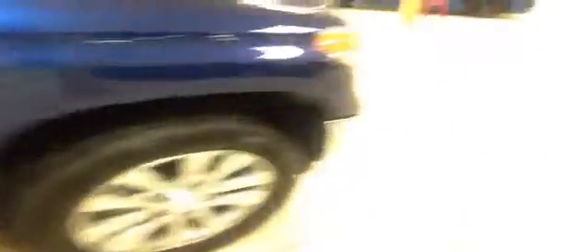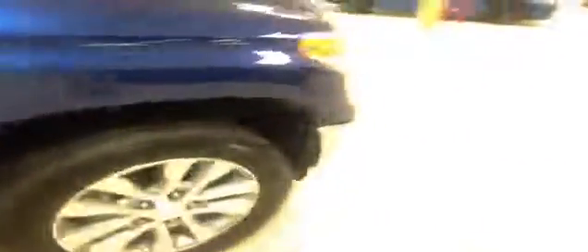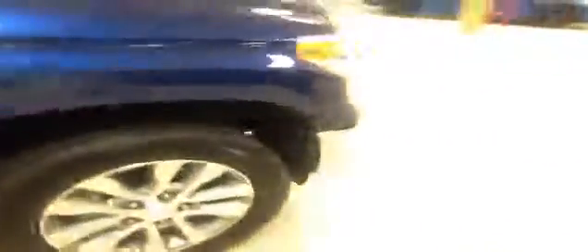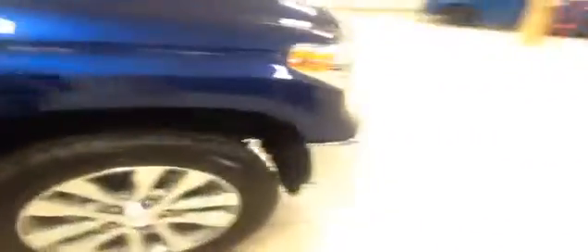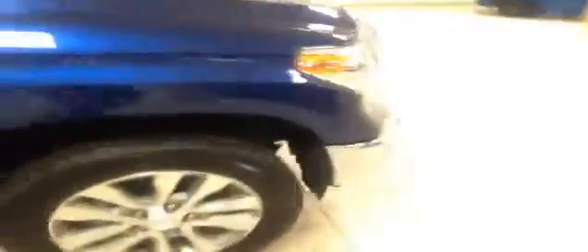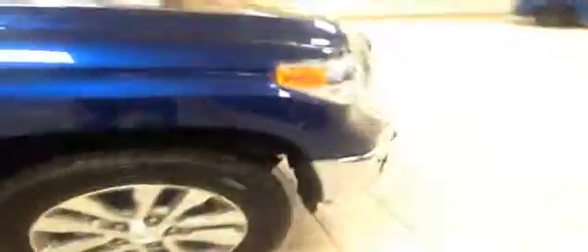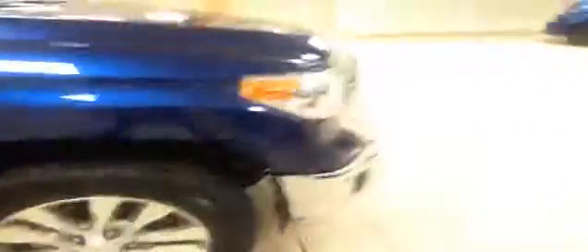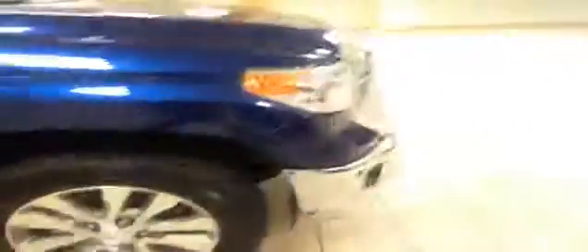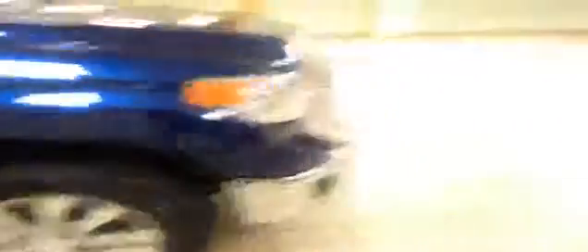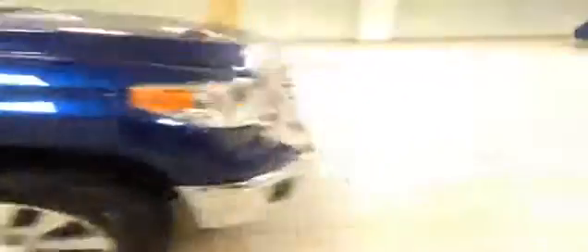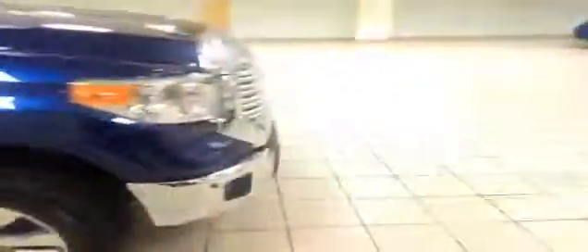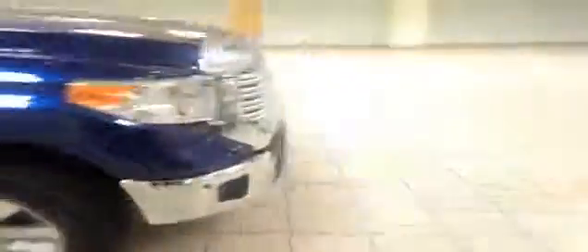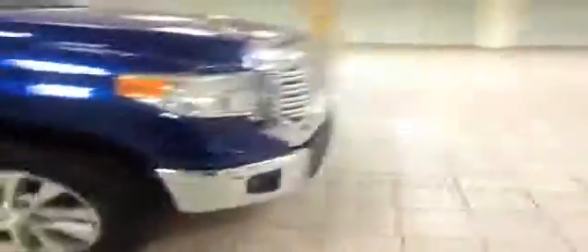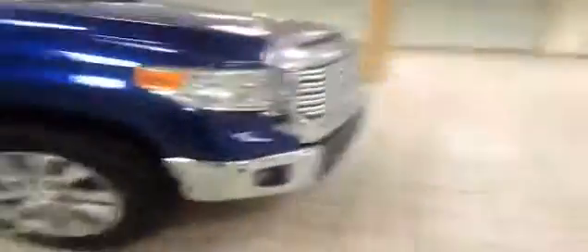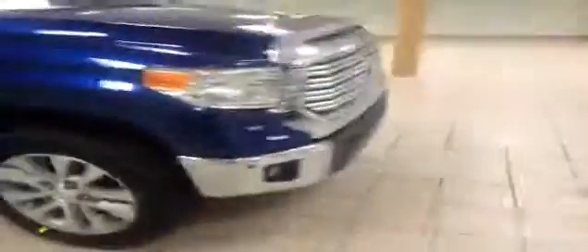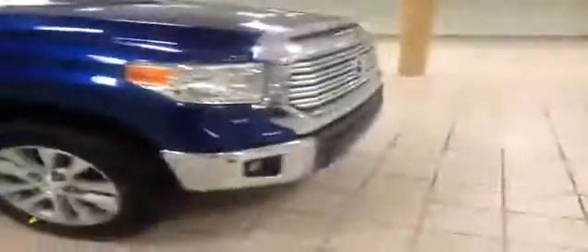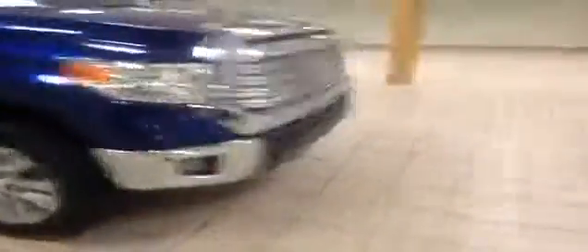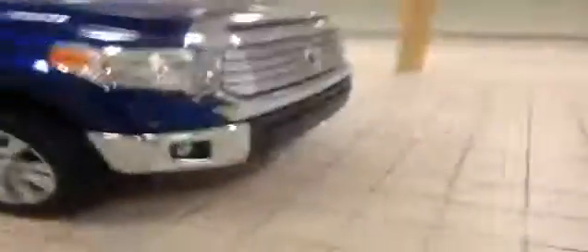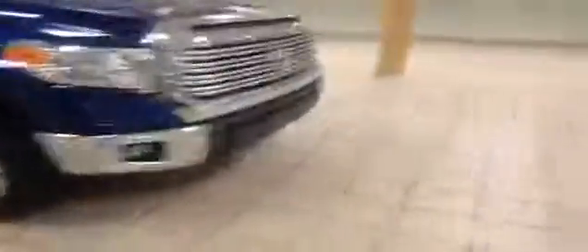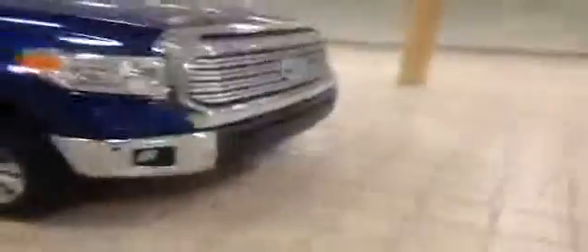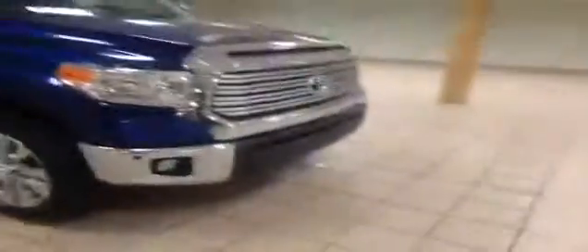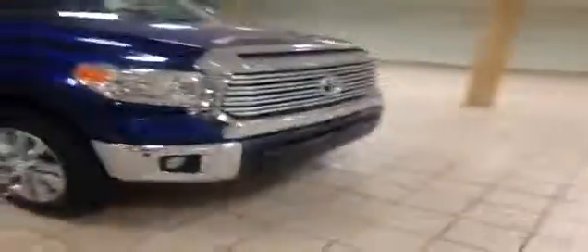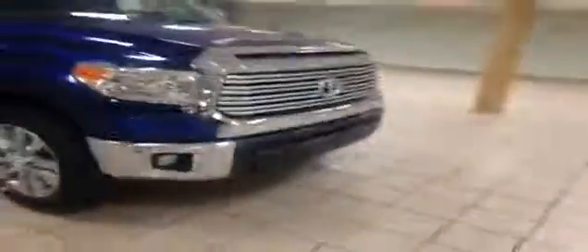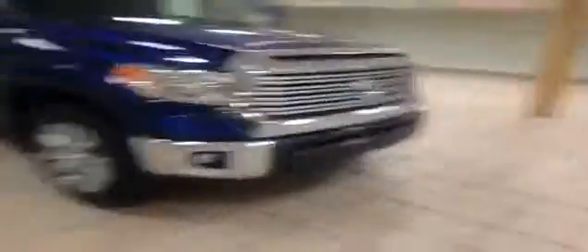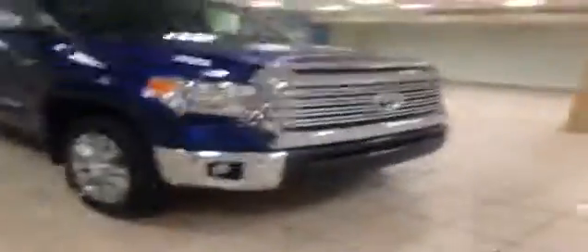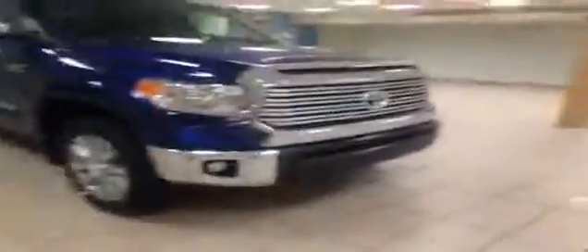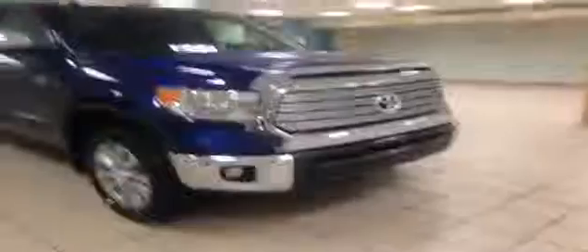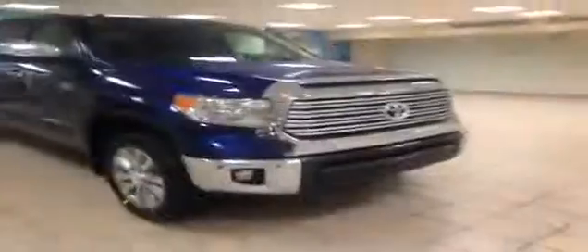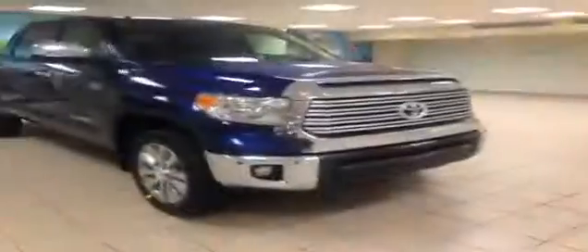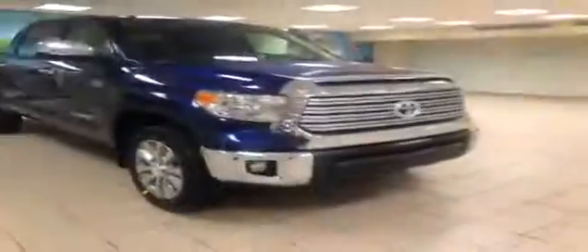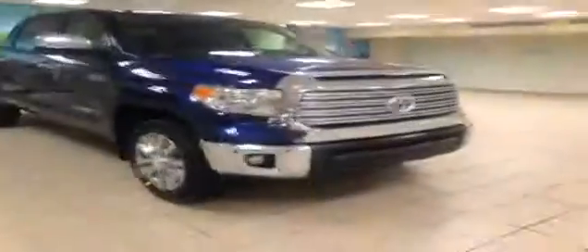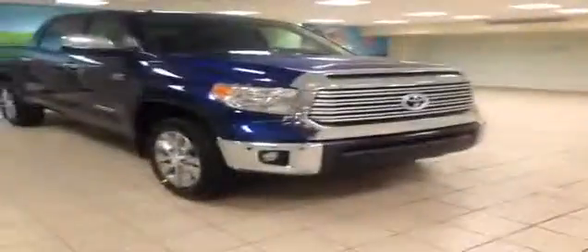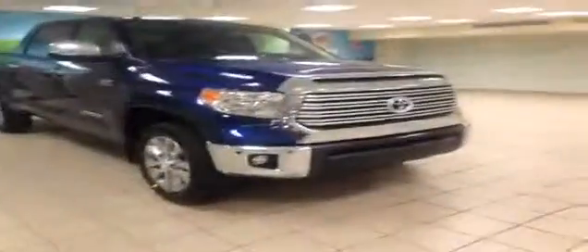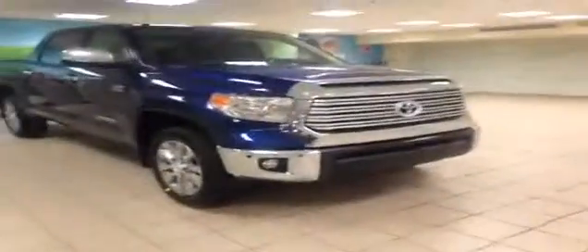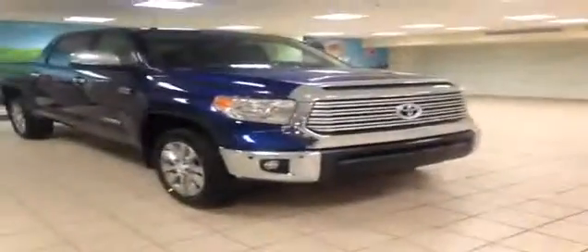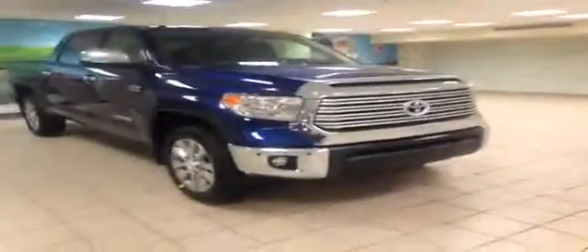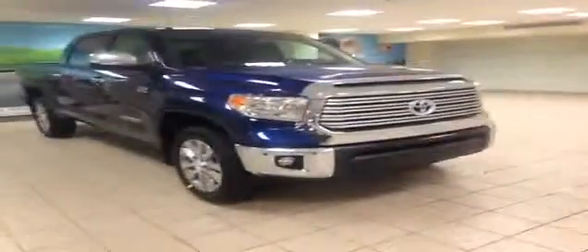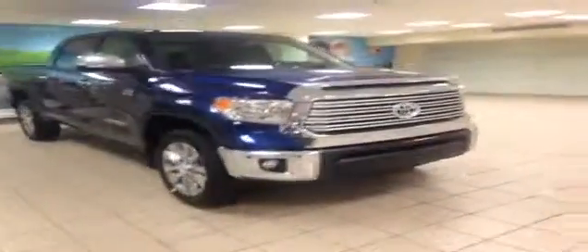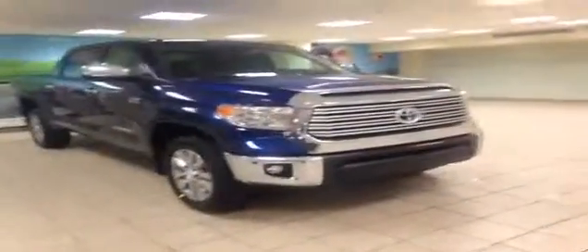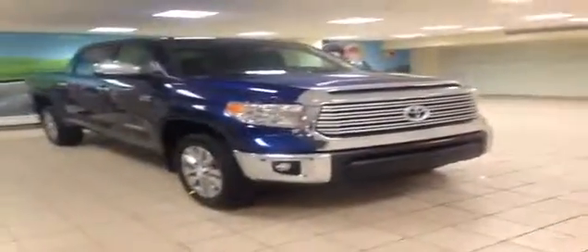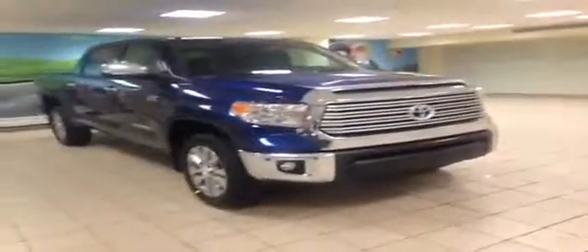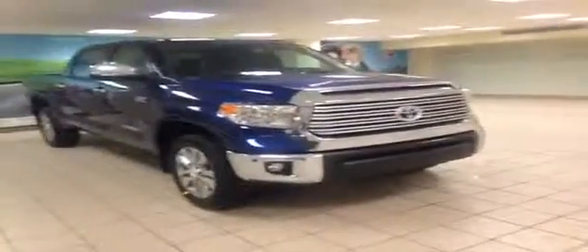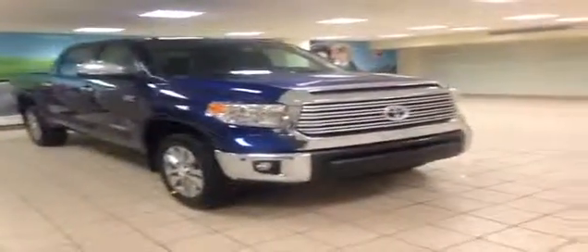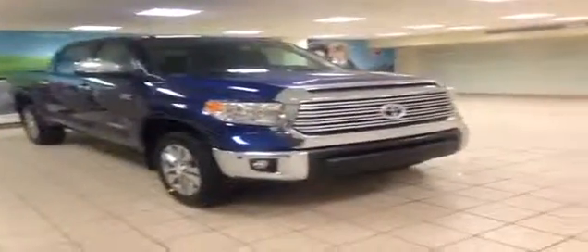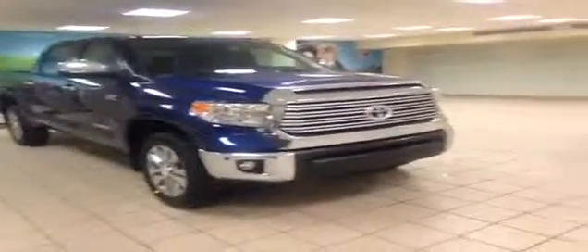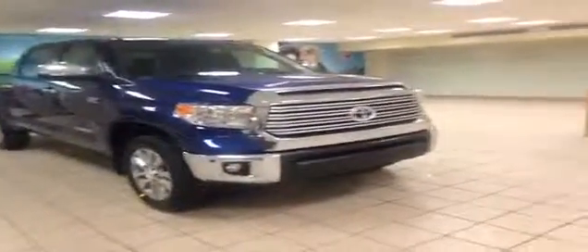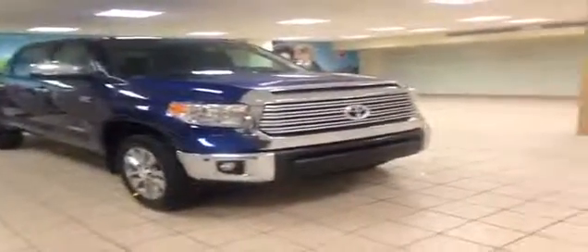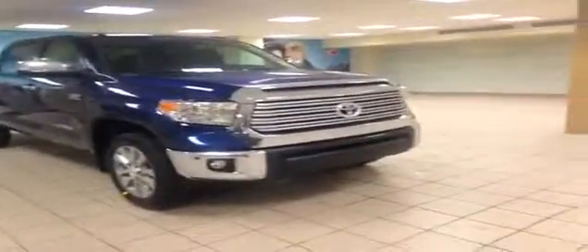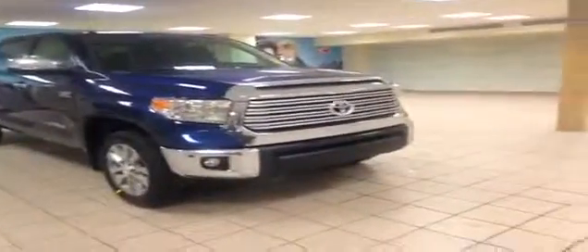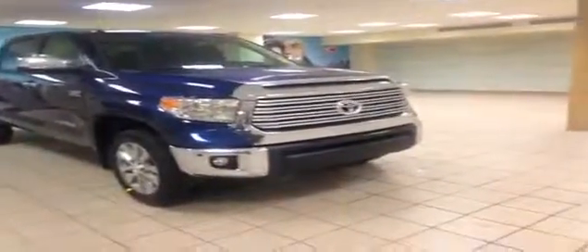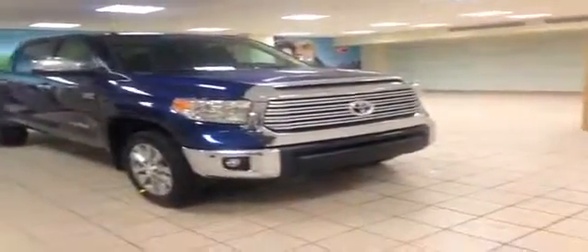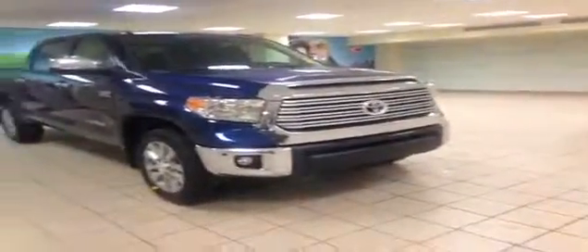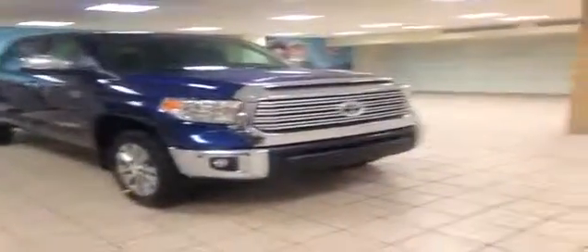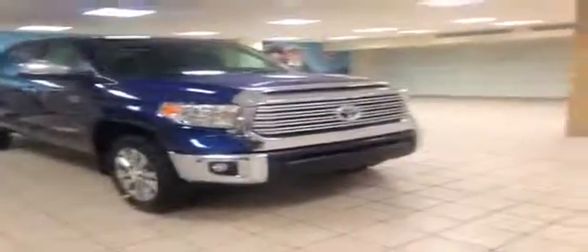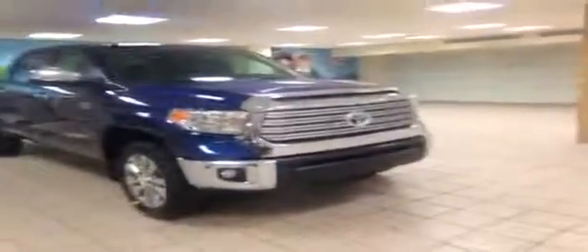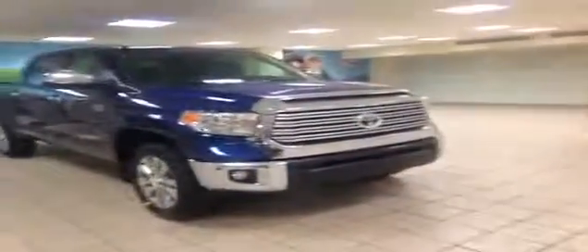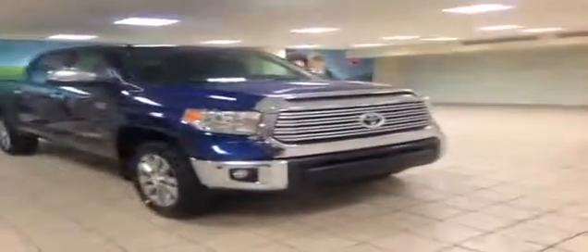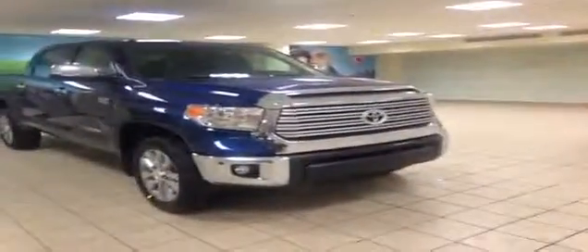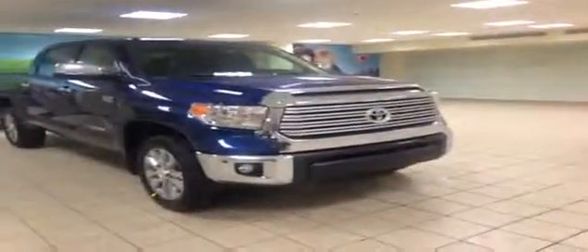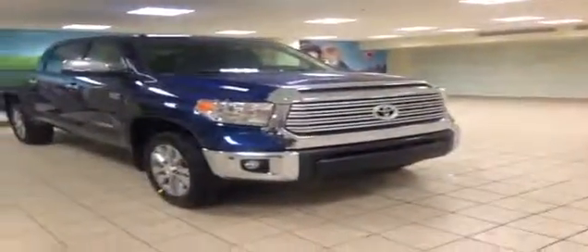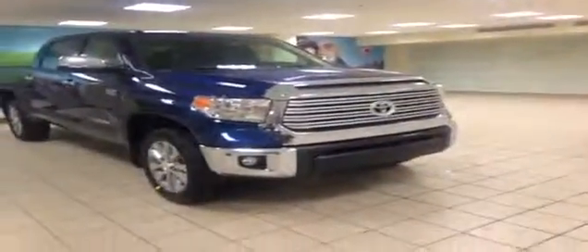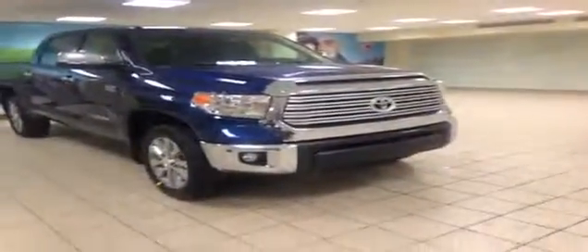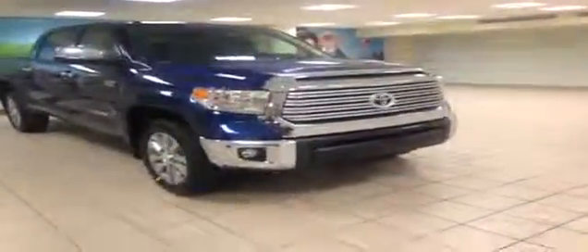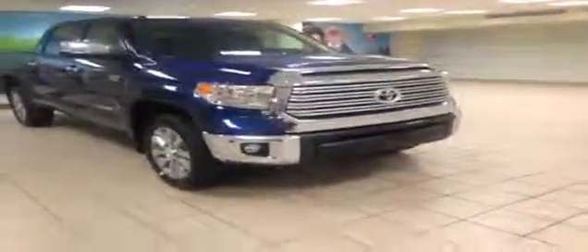This is just one of the new Tundras that we have here at Charles Gun Toyota. Please visit us online at www.charlesguntoyota.com.